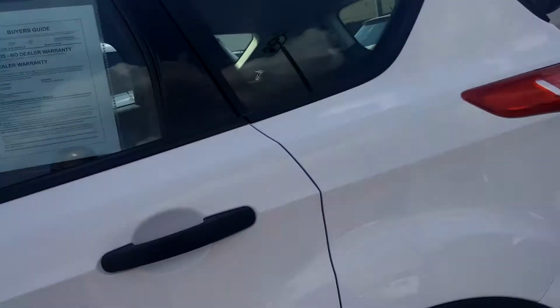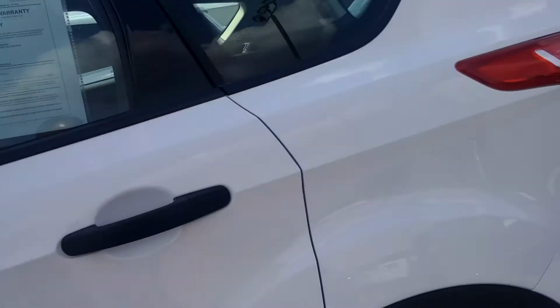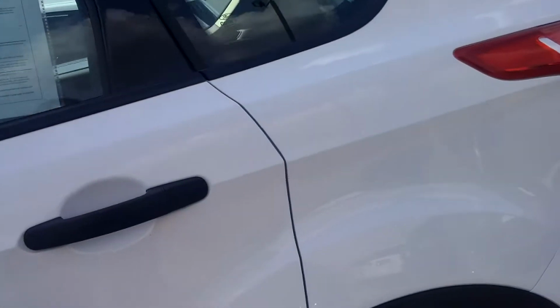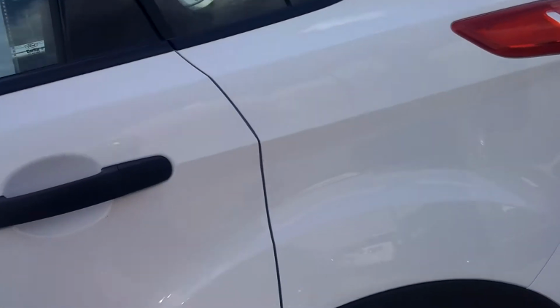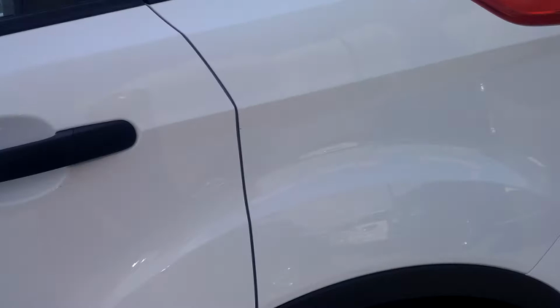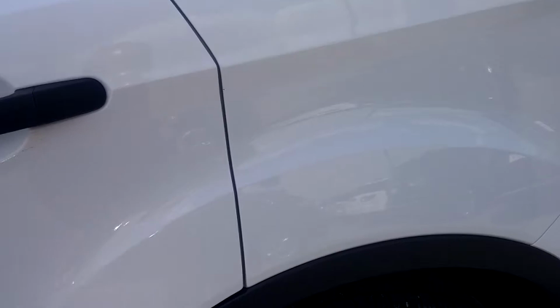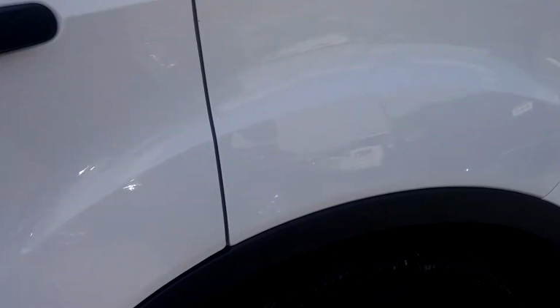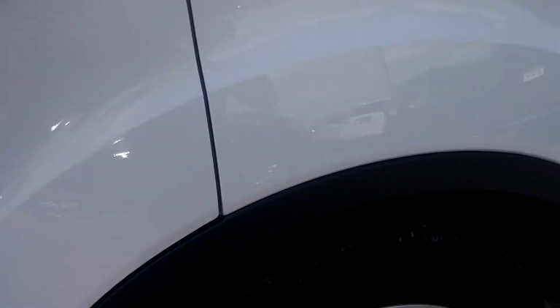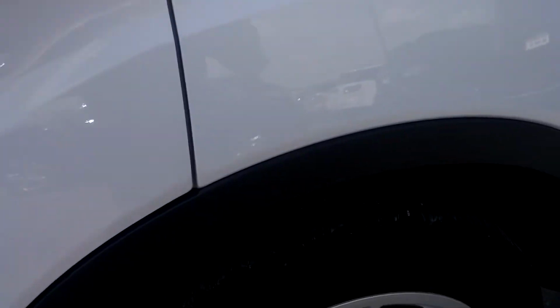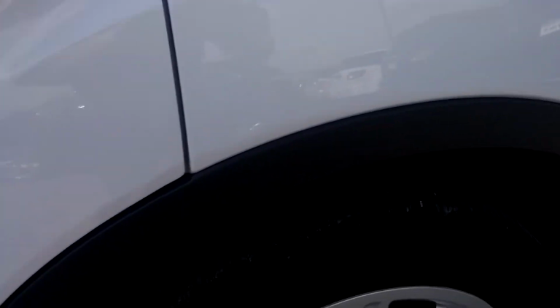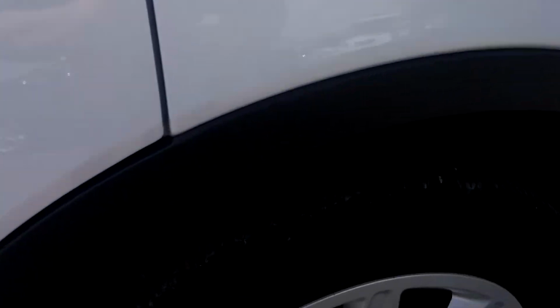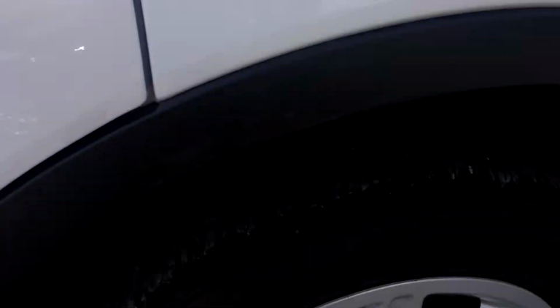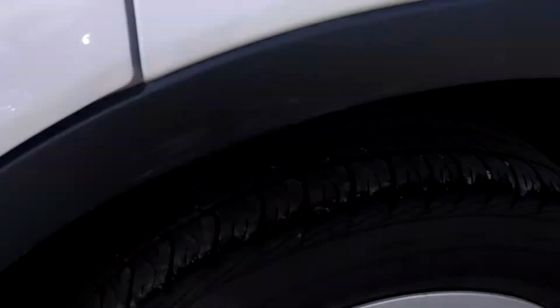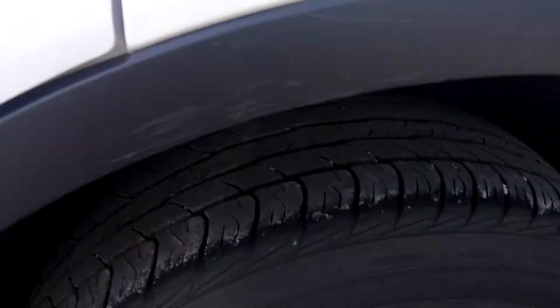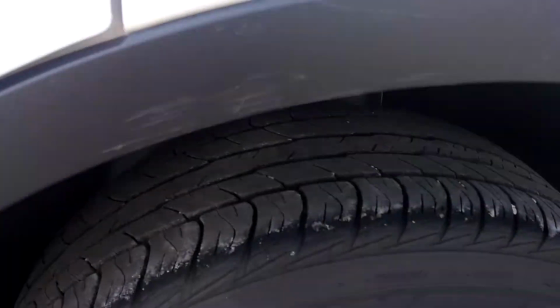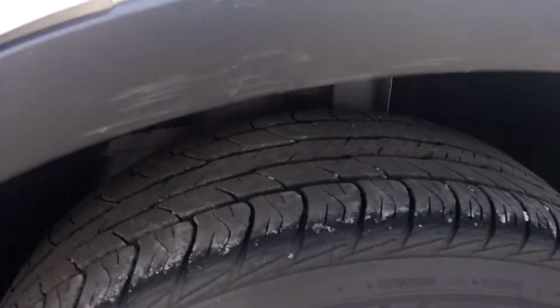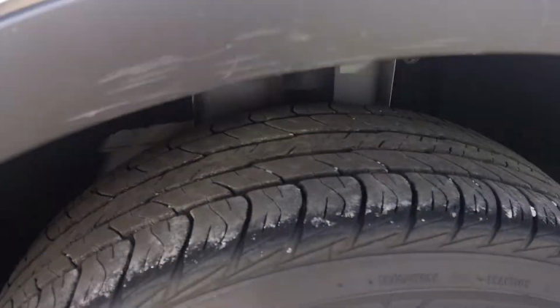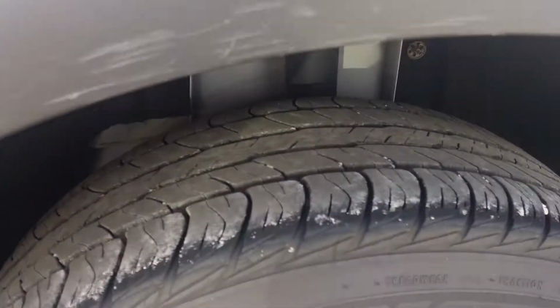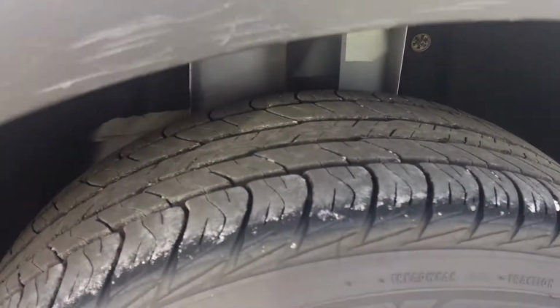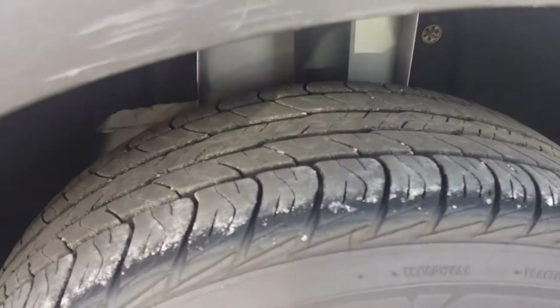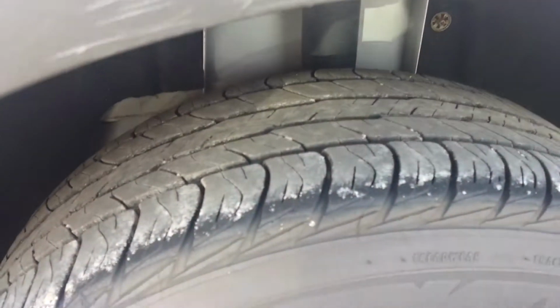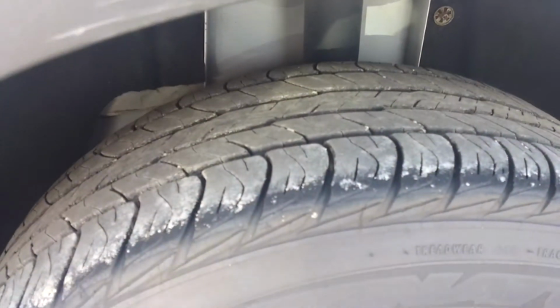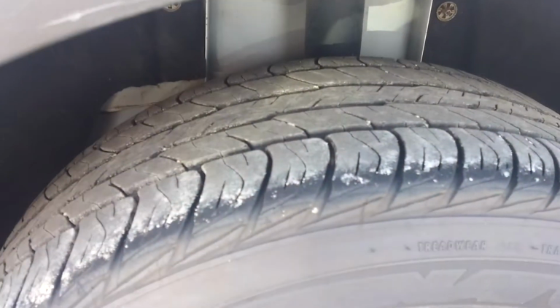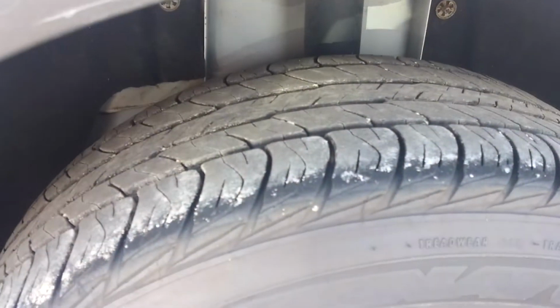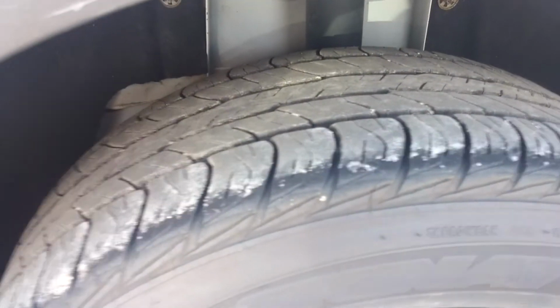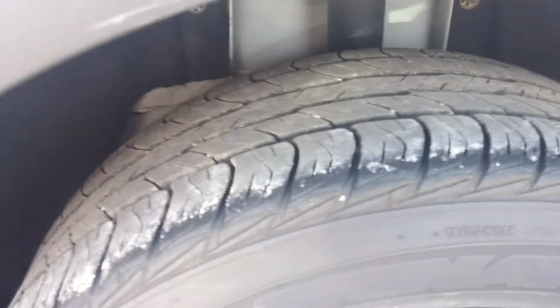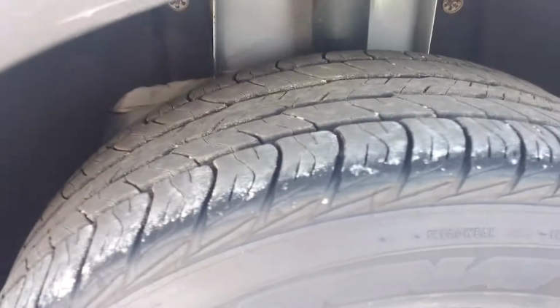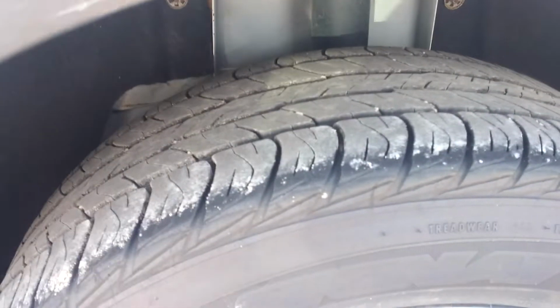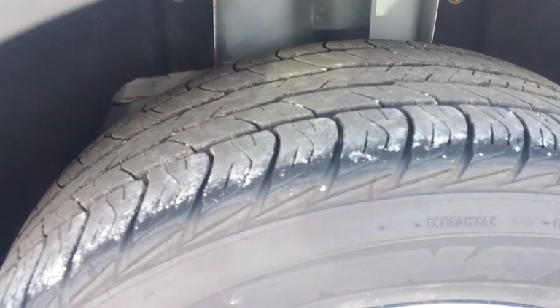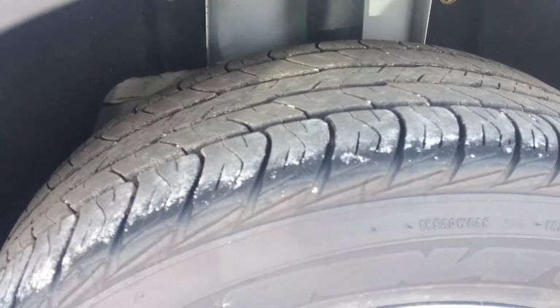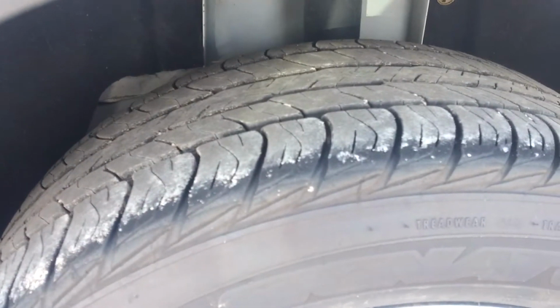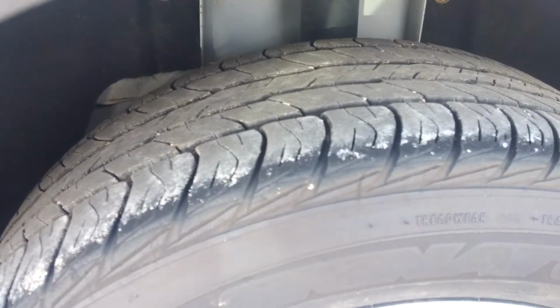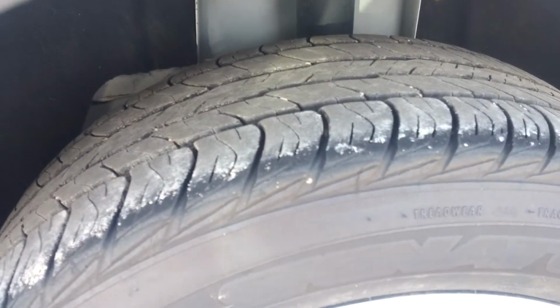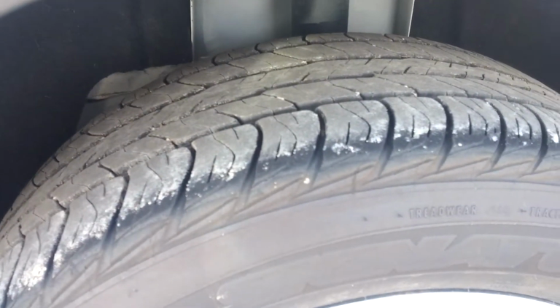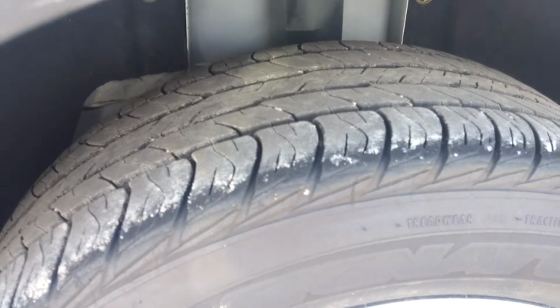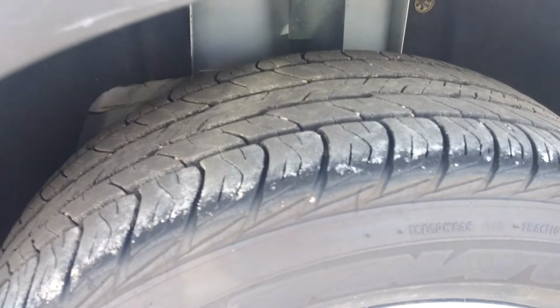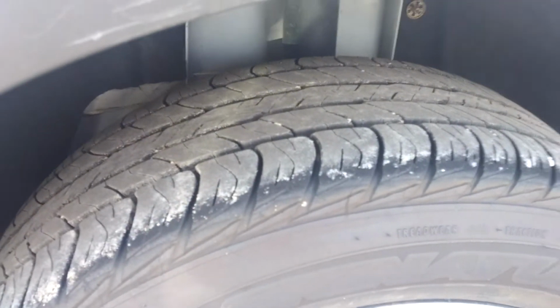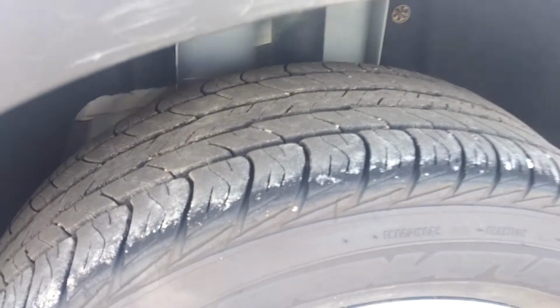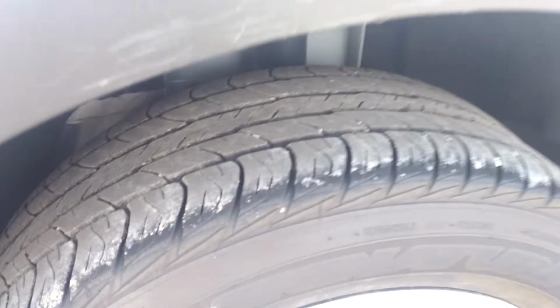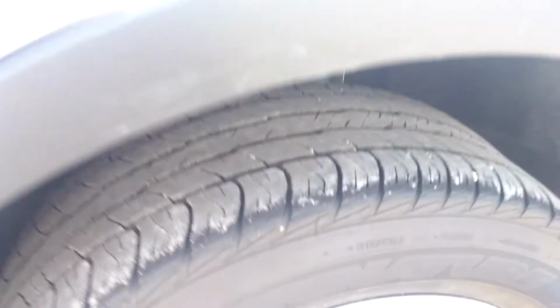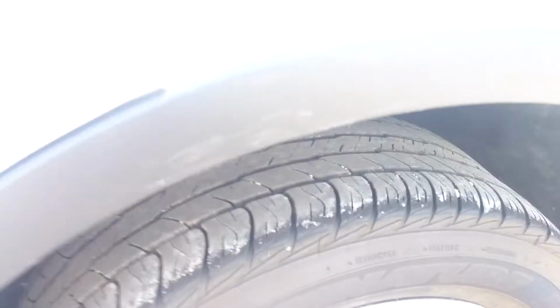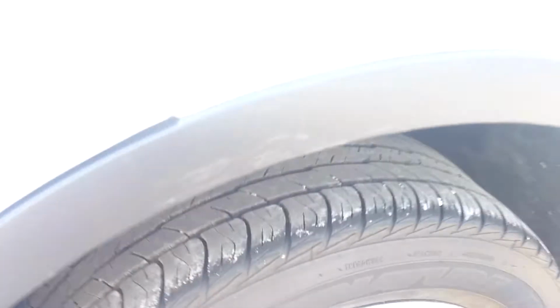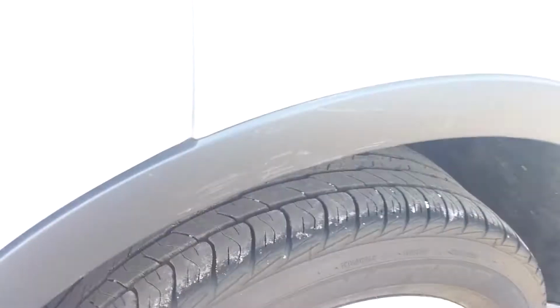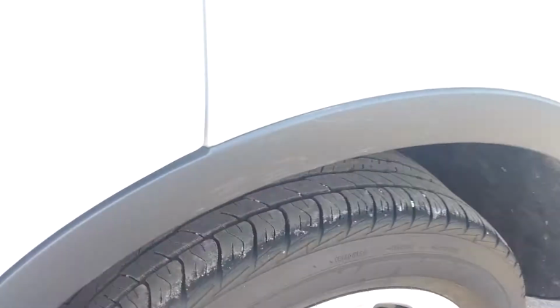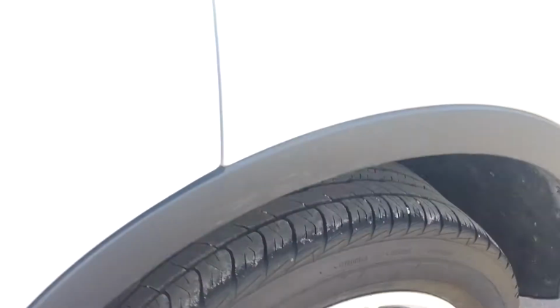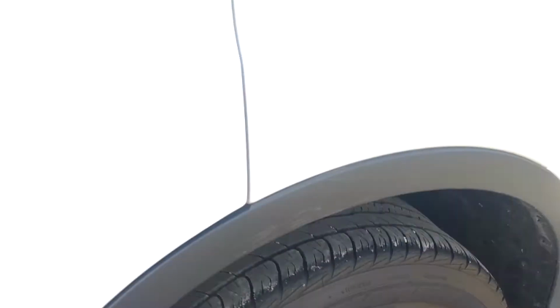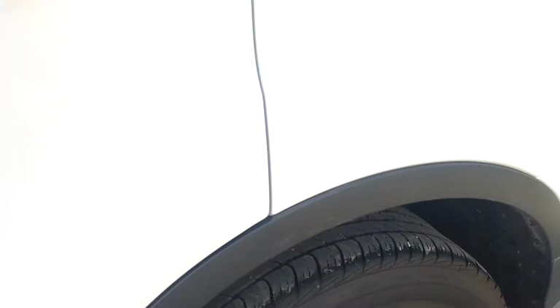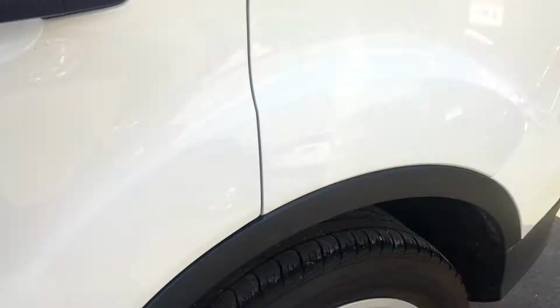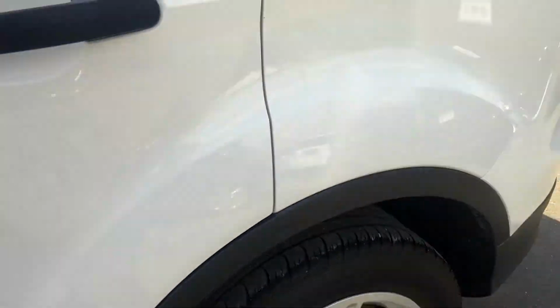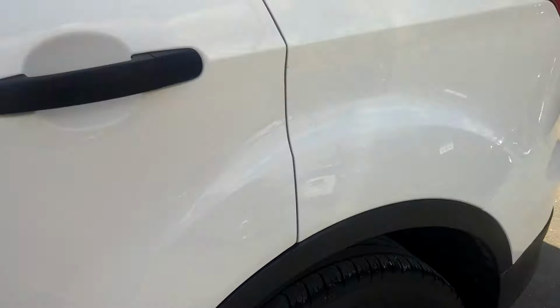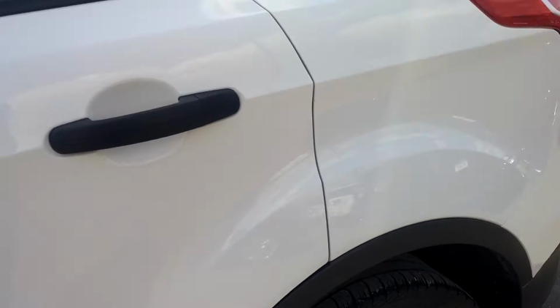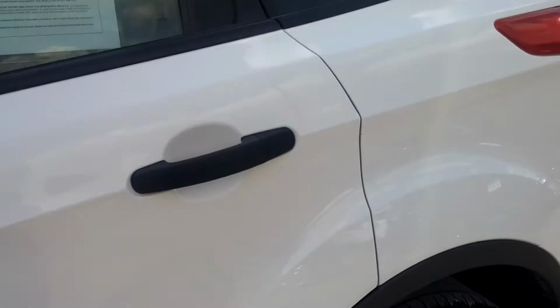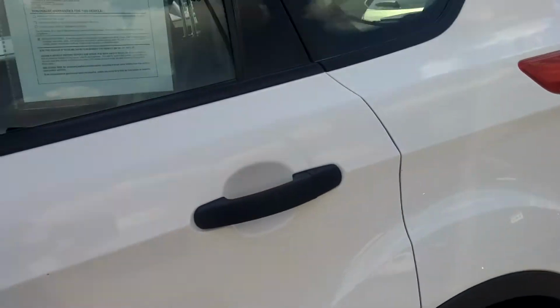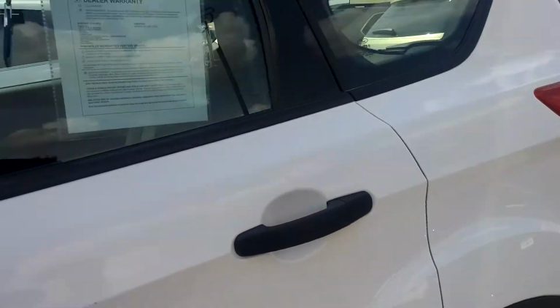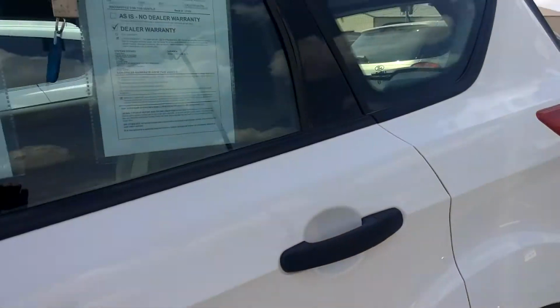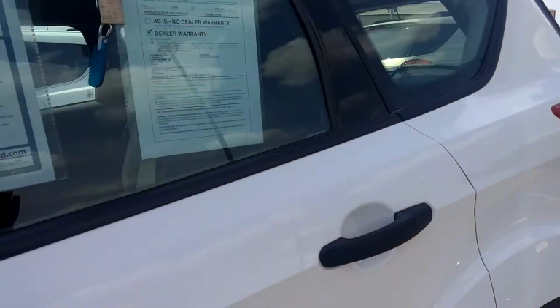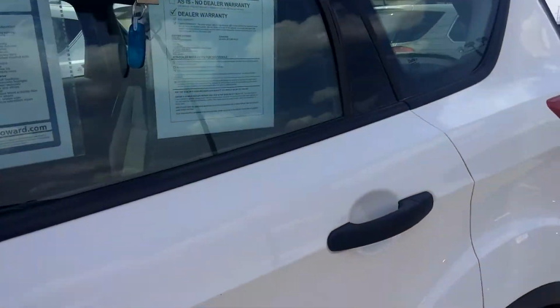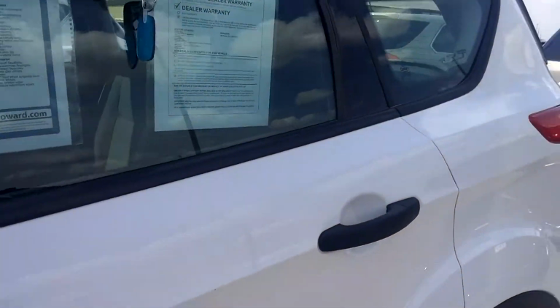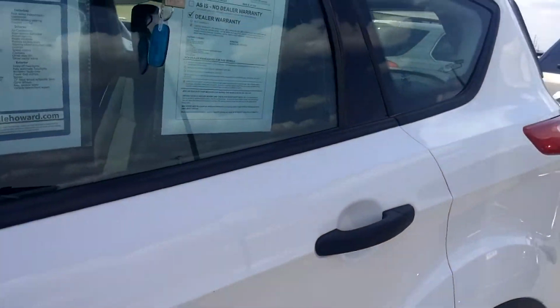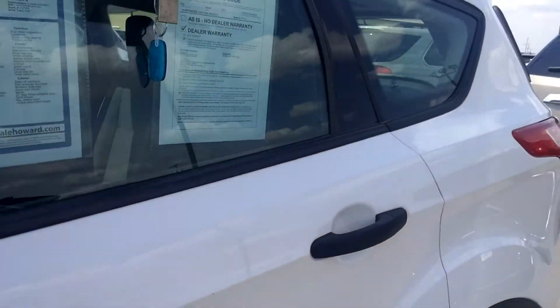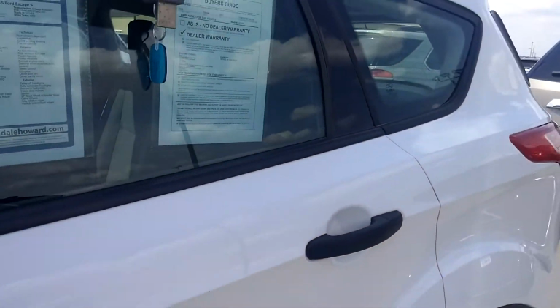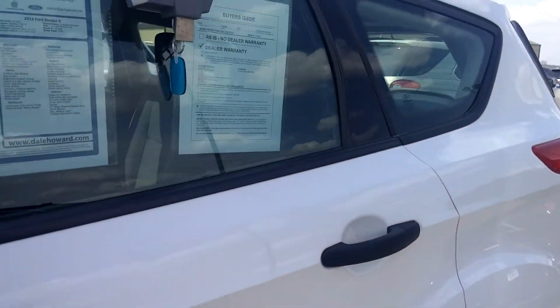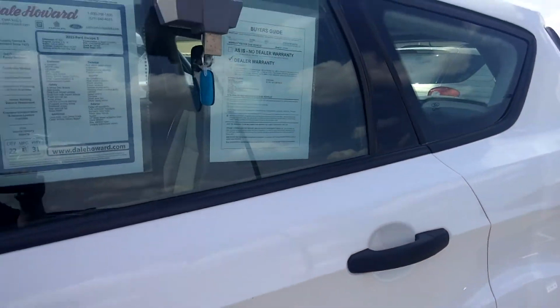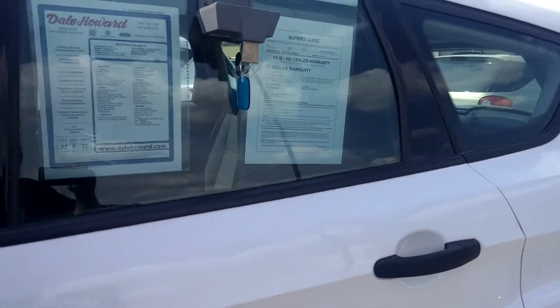The tires — let me get down here so you can see it. There you go. Plenty of tread left. Won't have to worry about tires on this one for a long time.